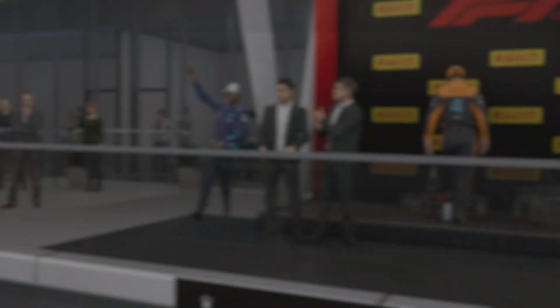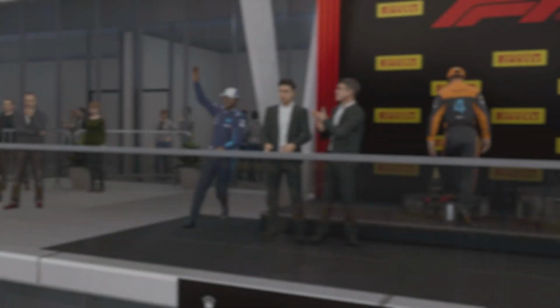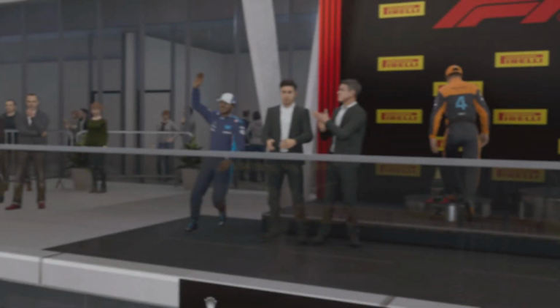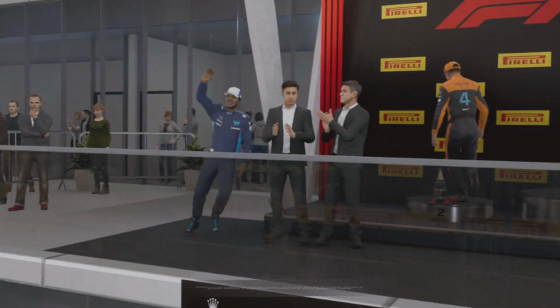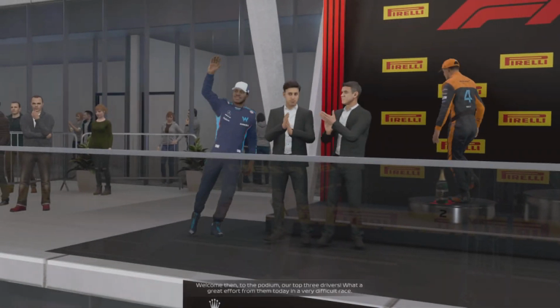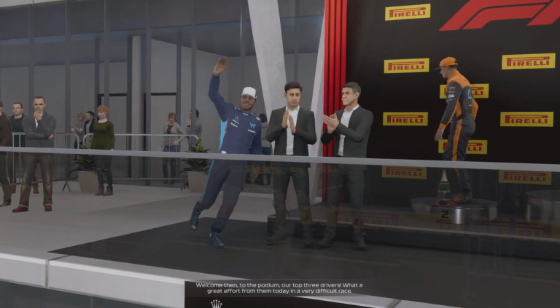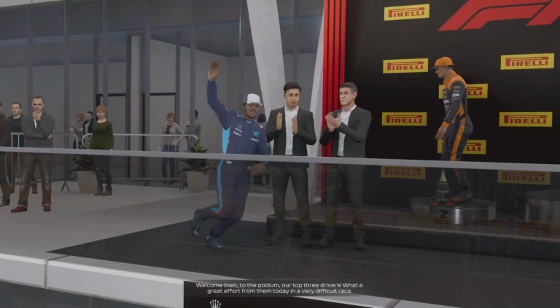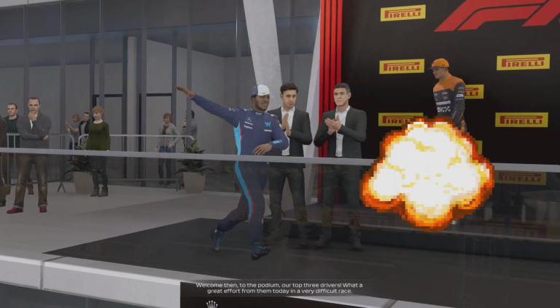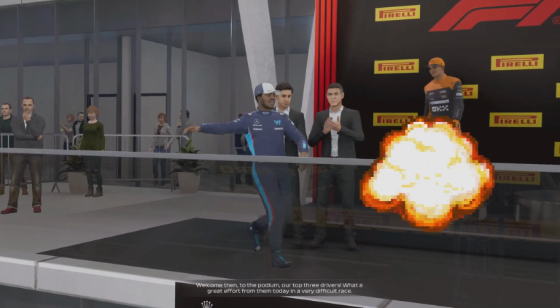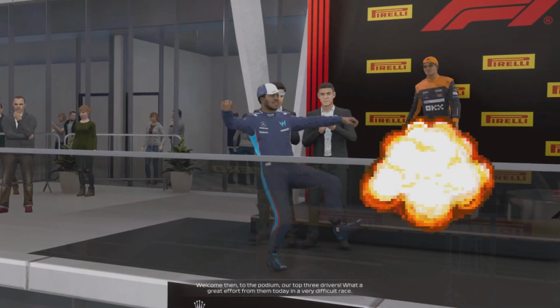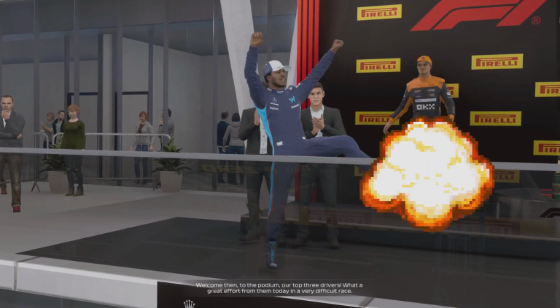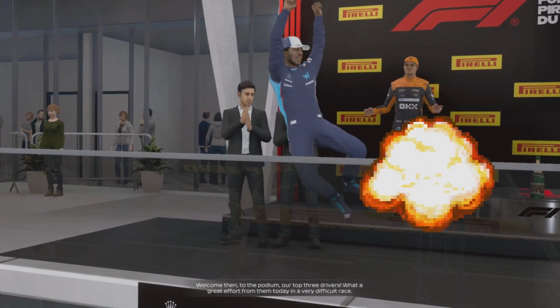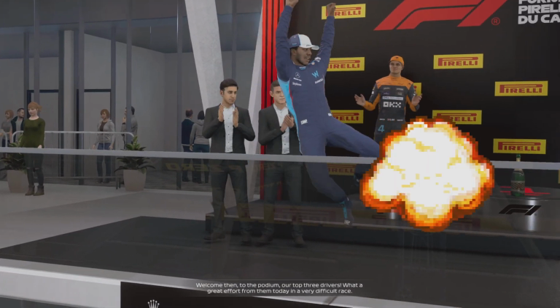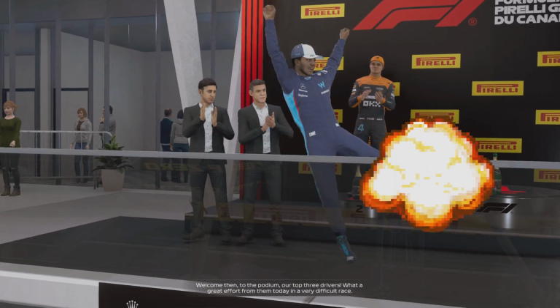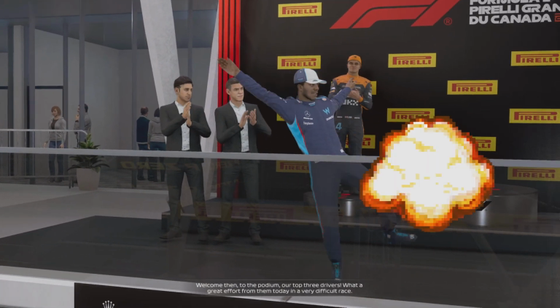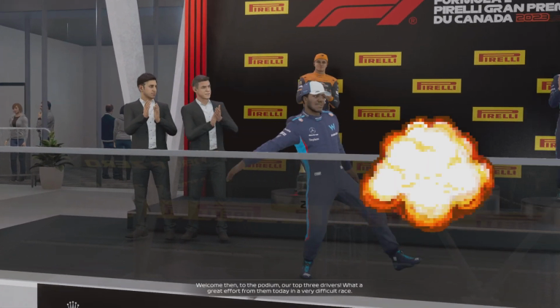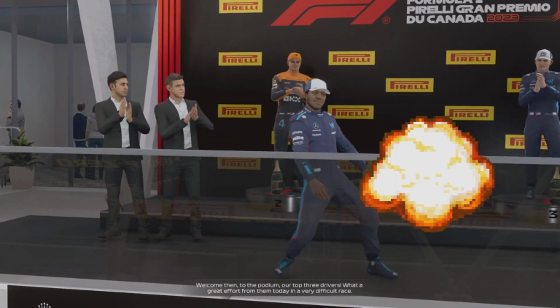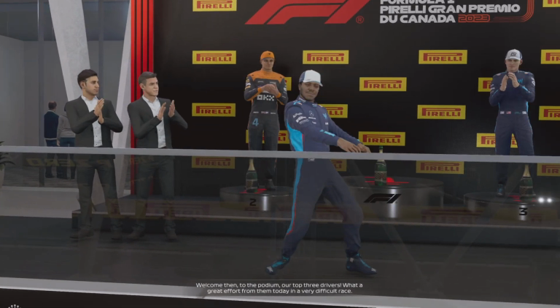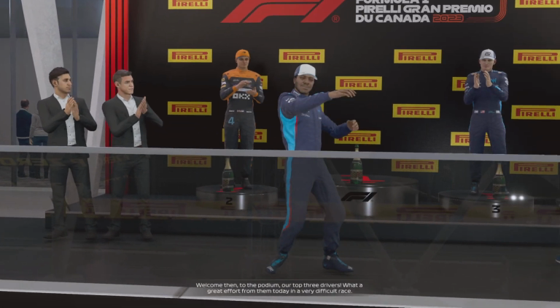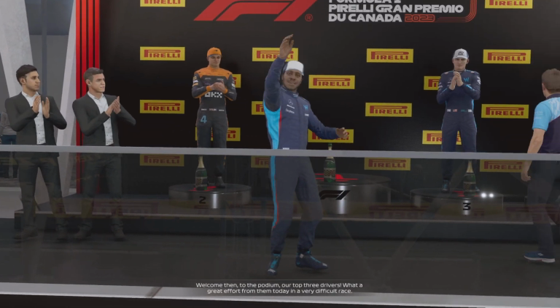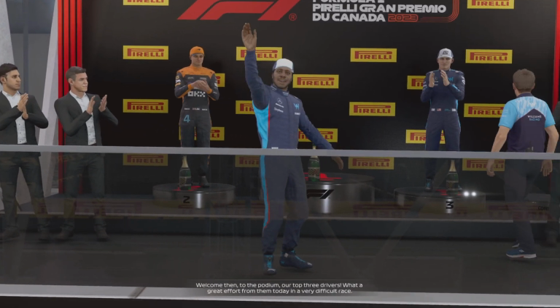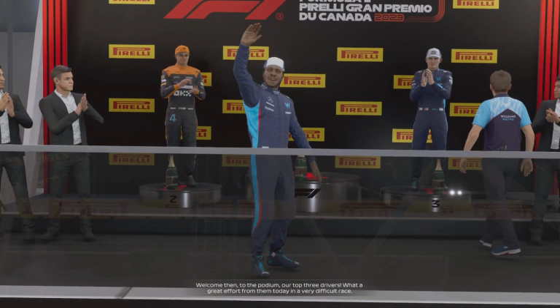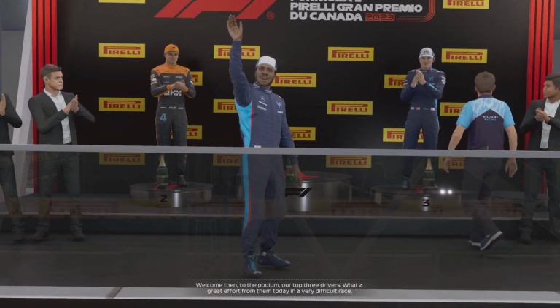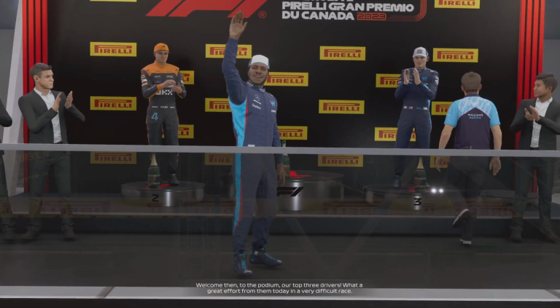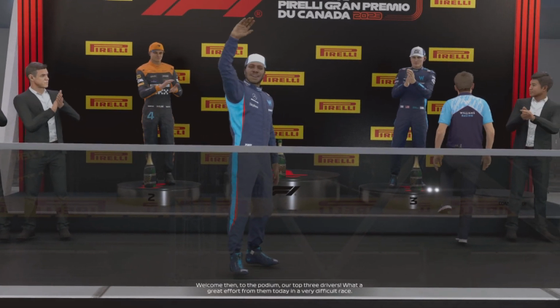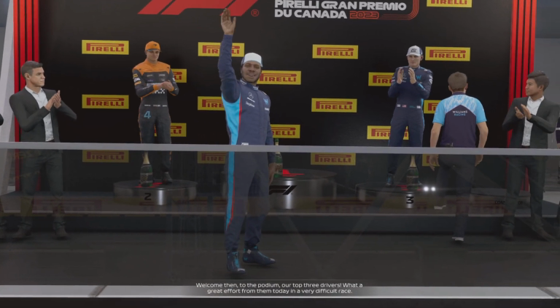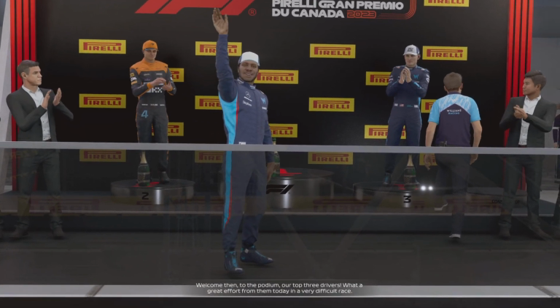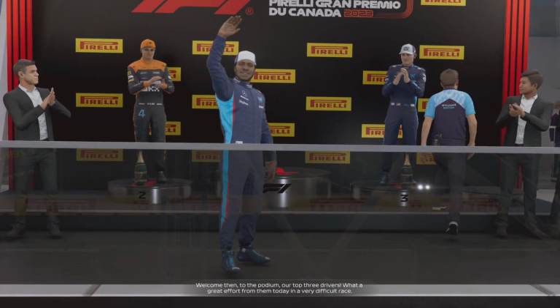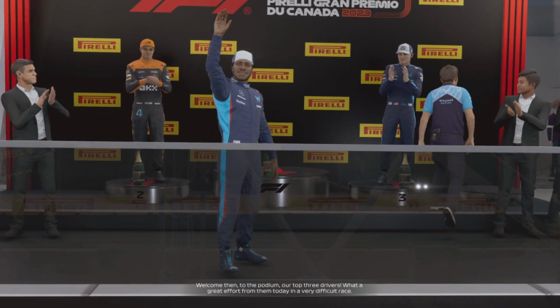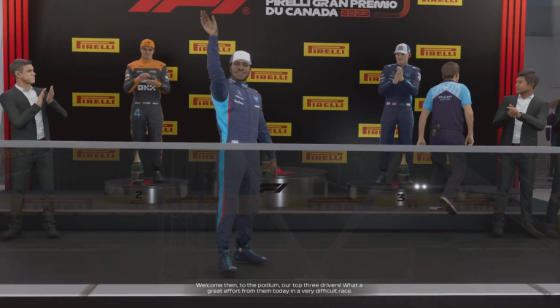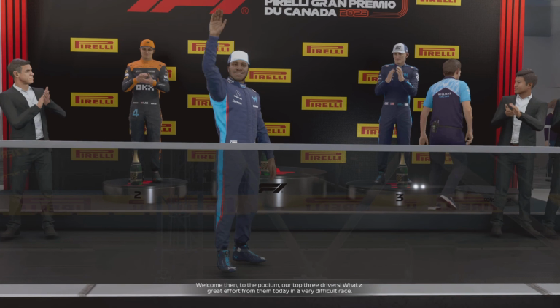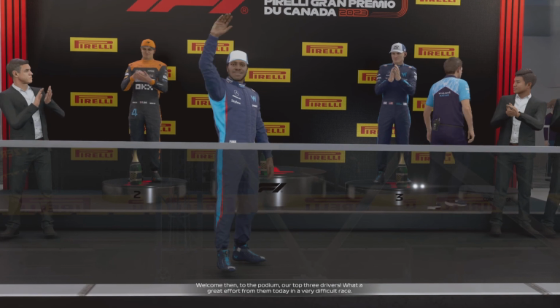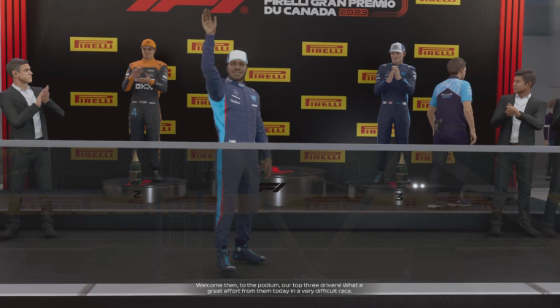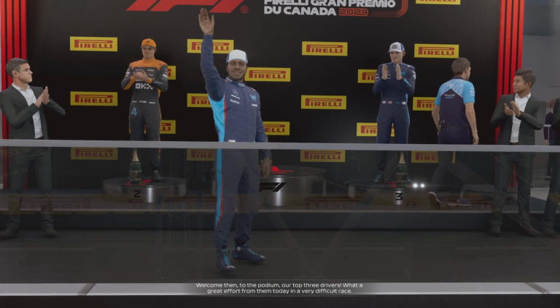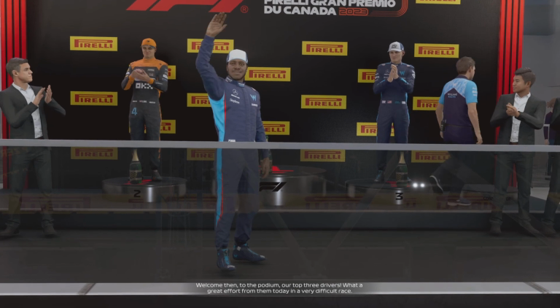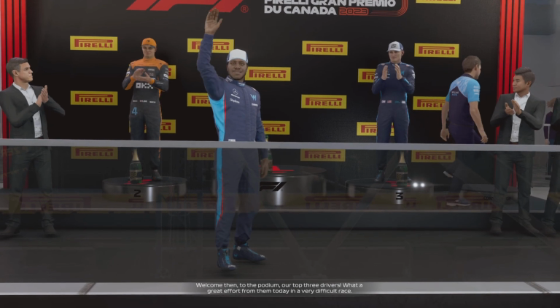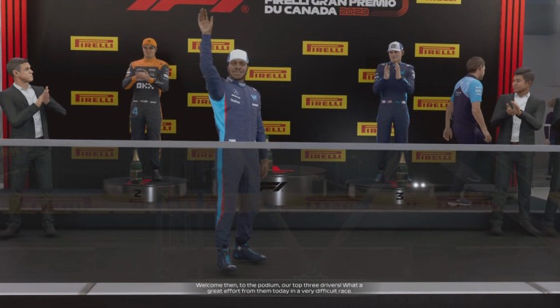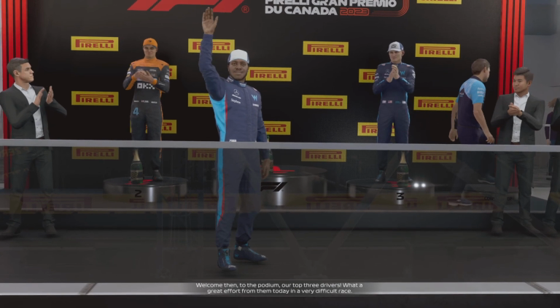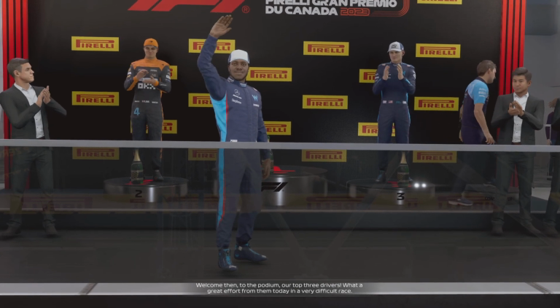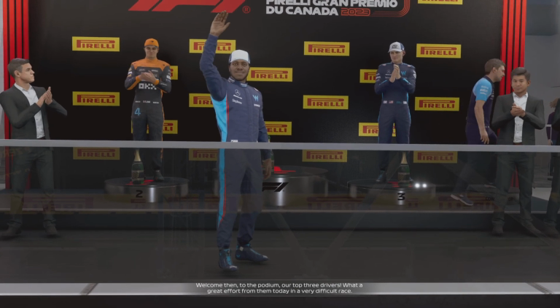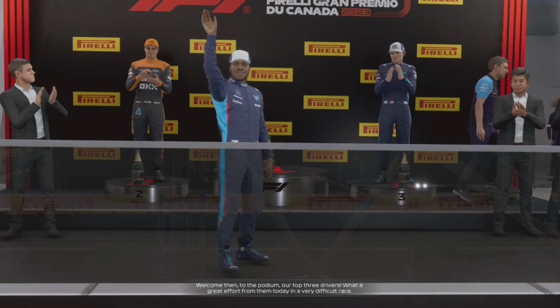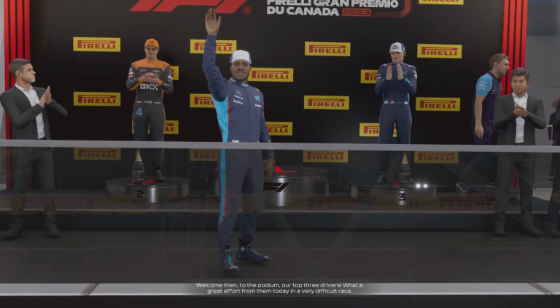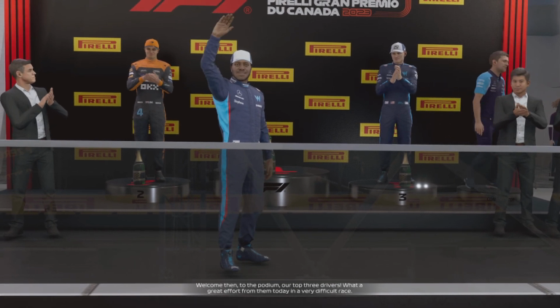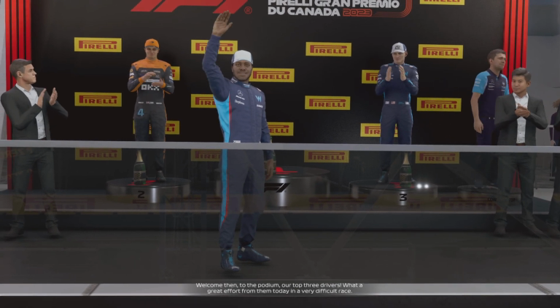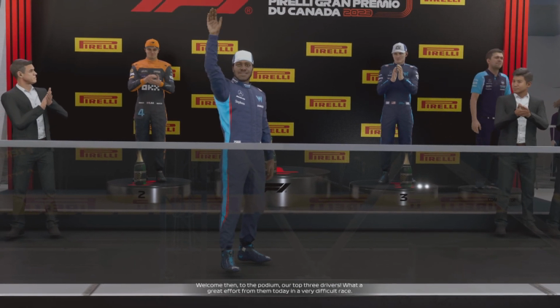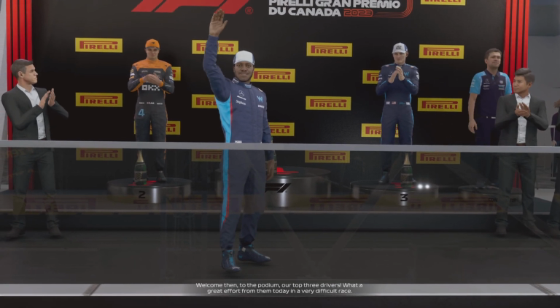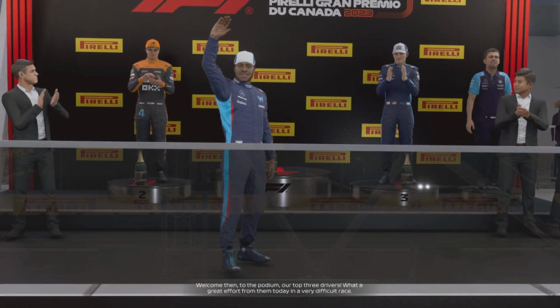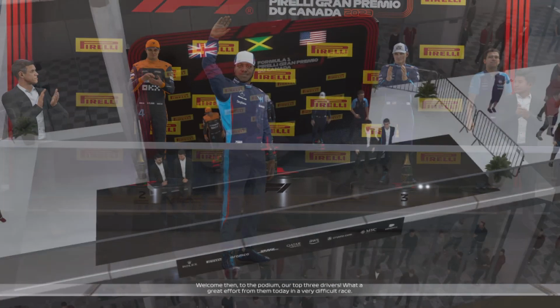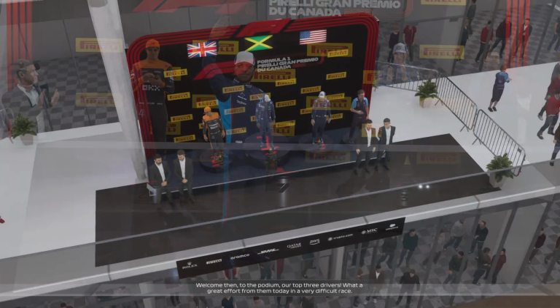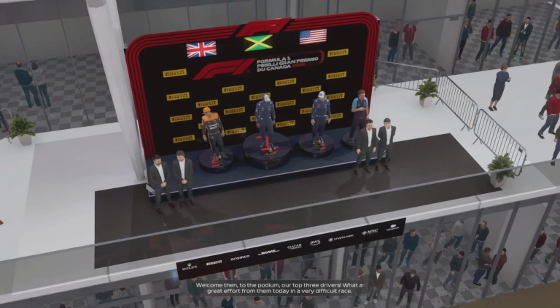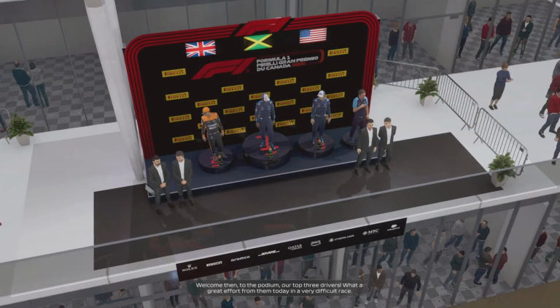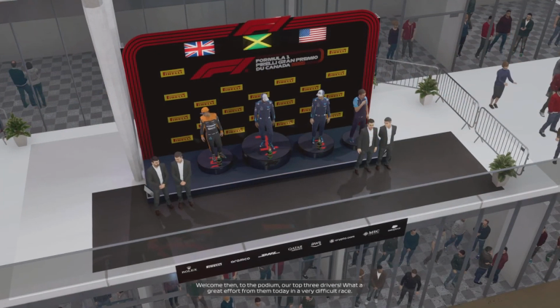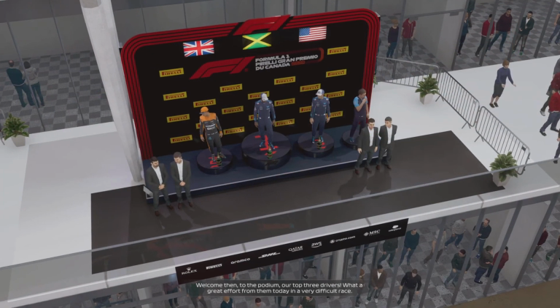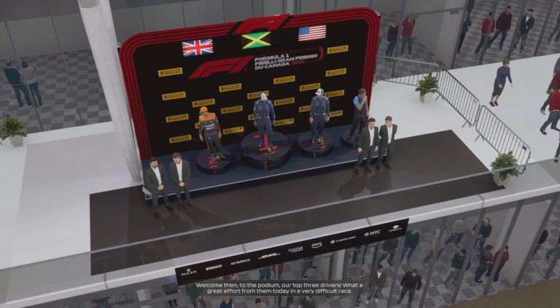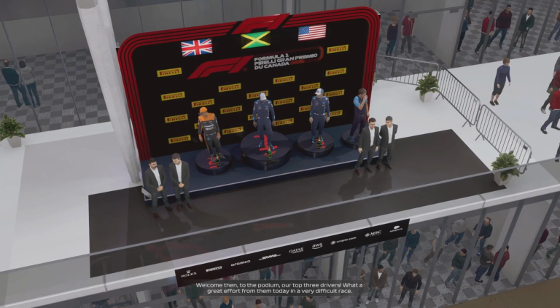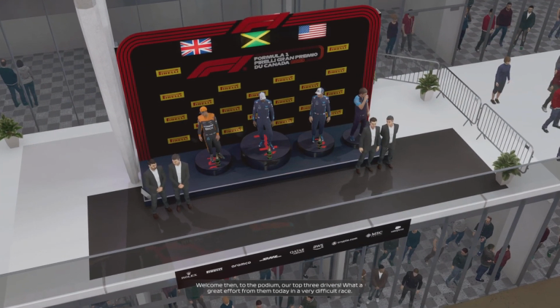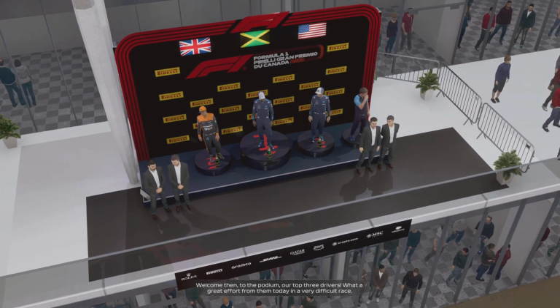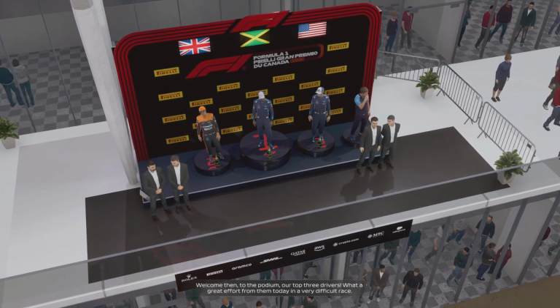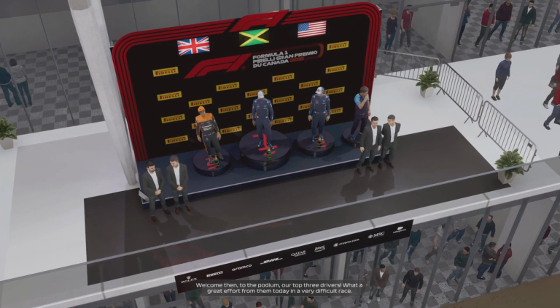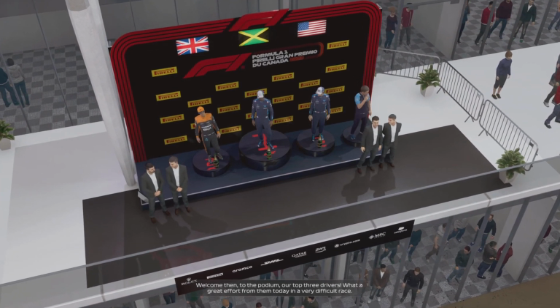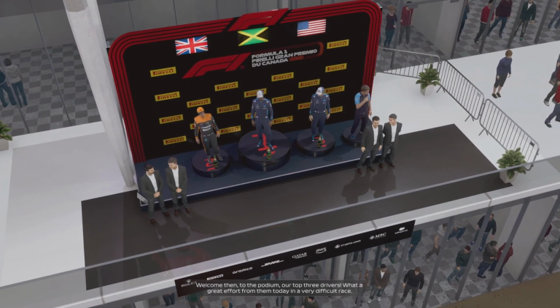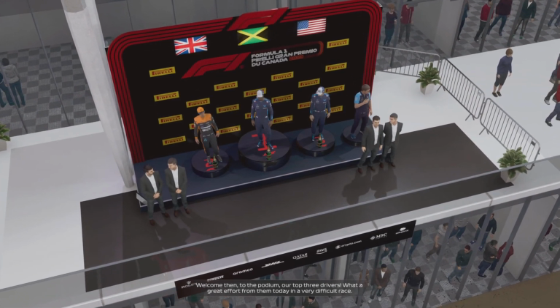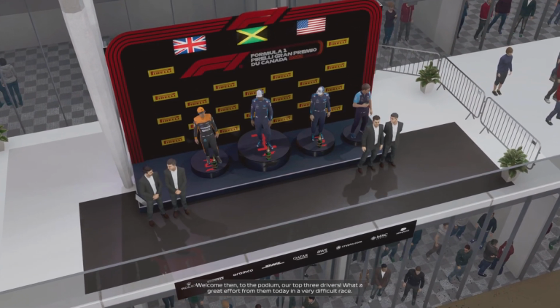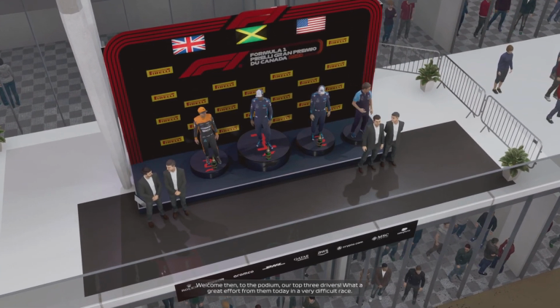Welcome there. Three drivers. What a great effort from them today in a very difficult race.